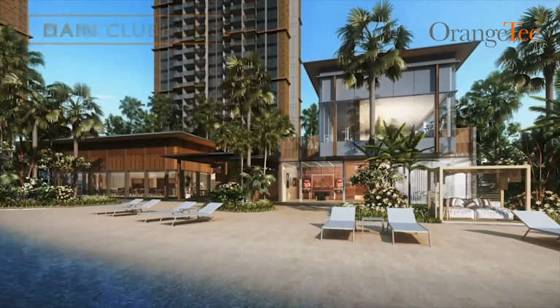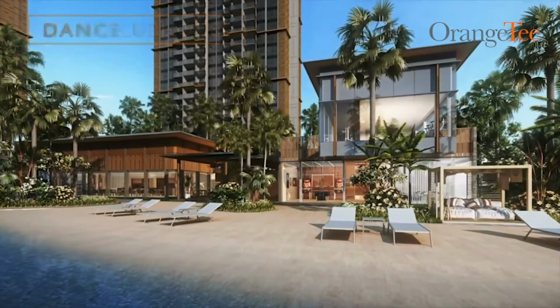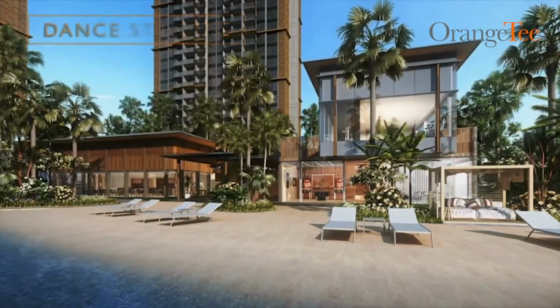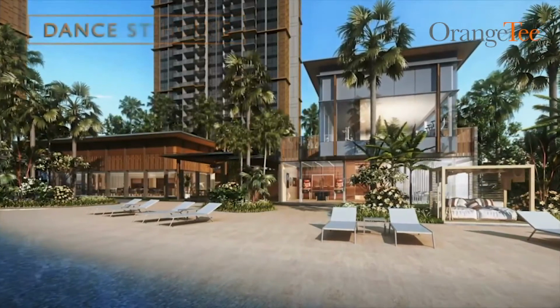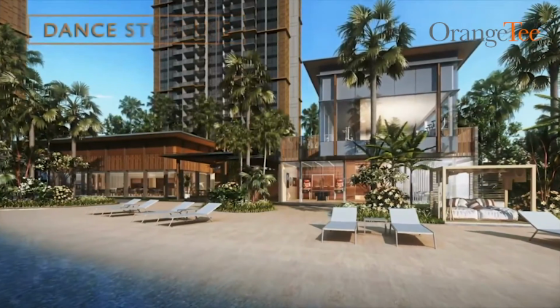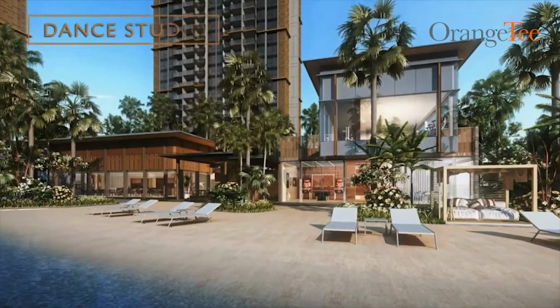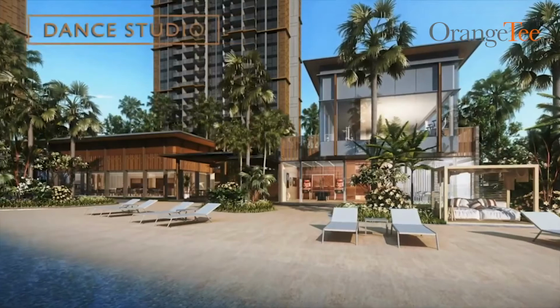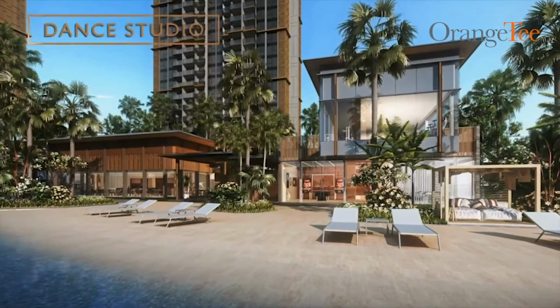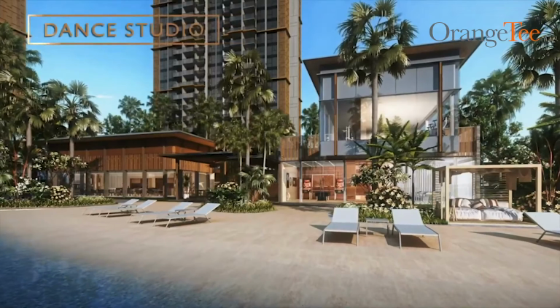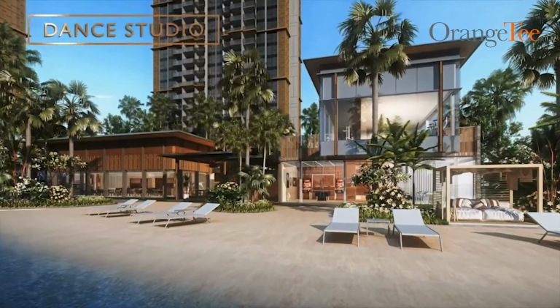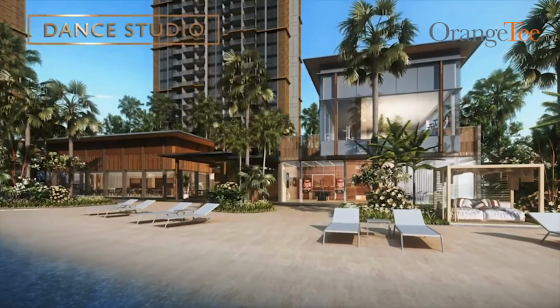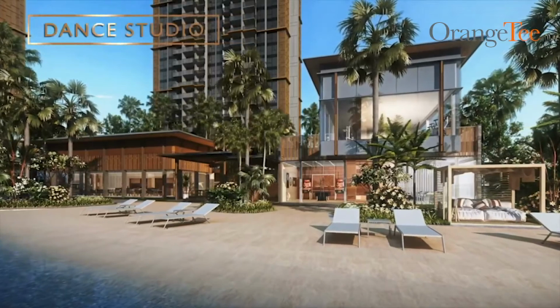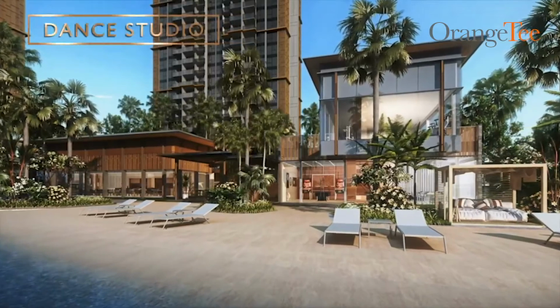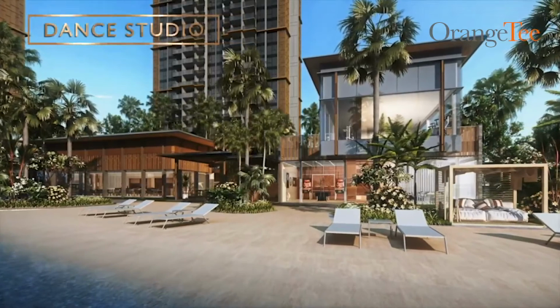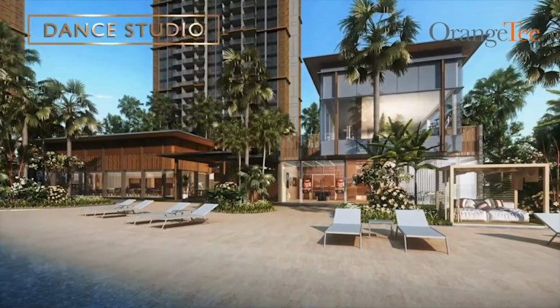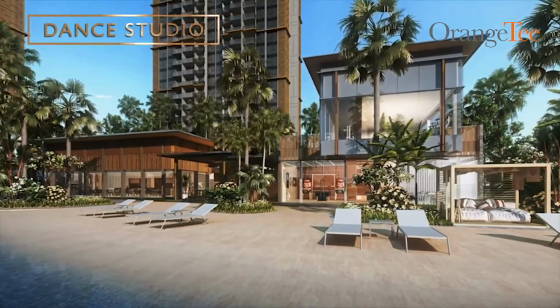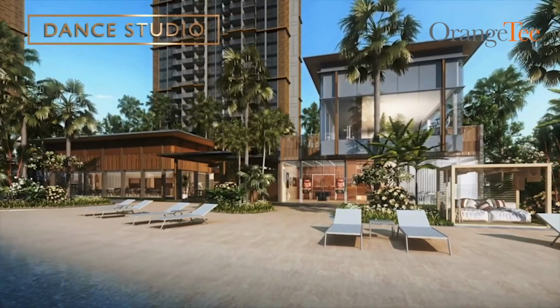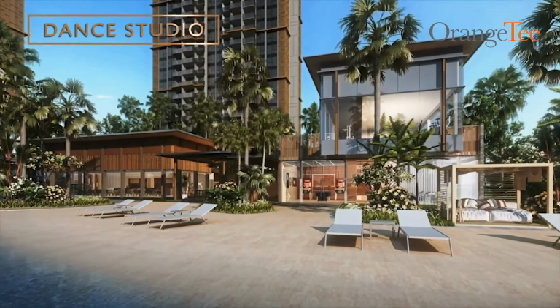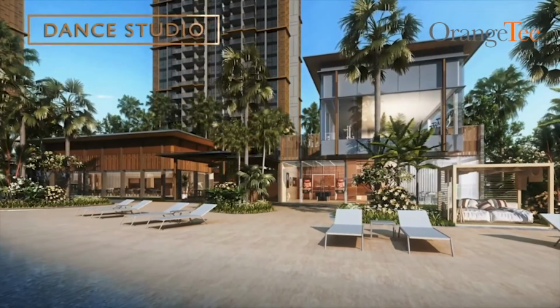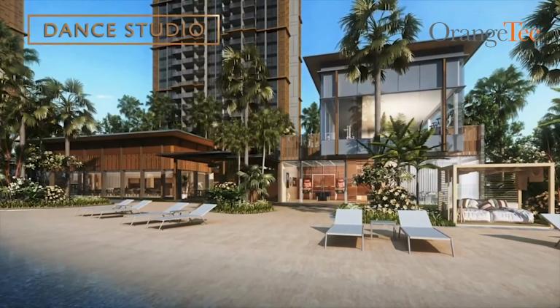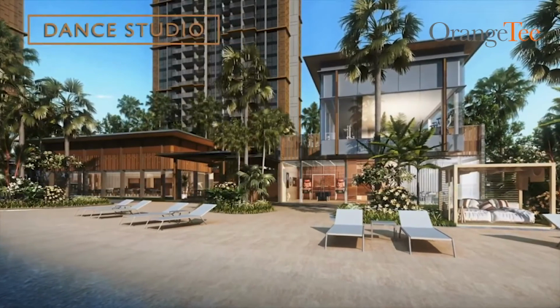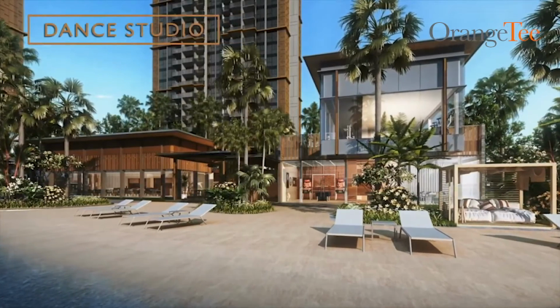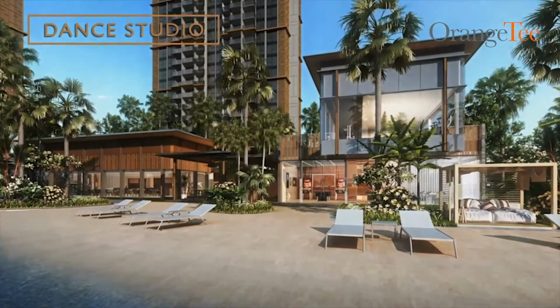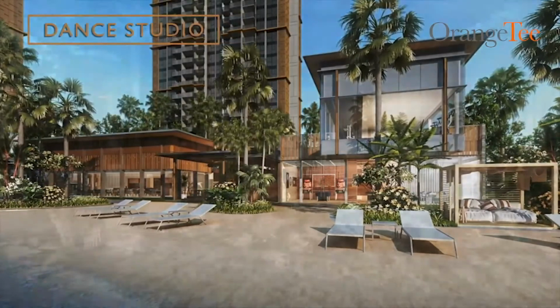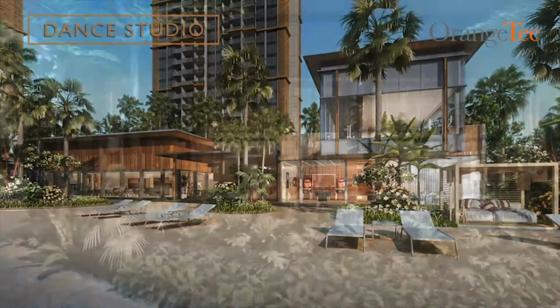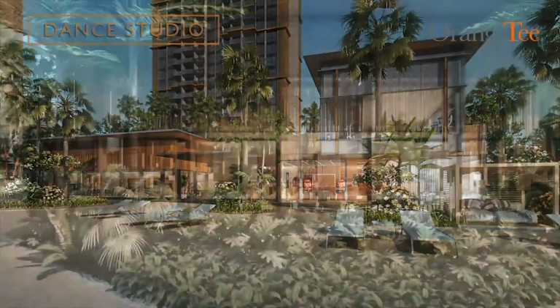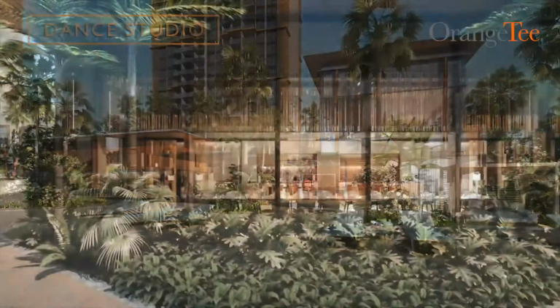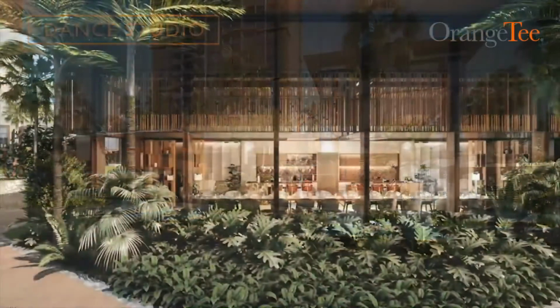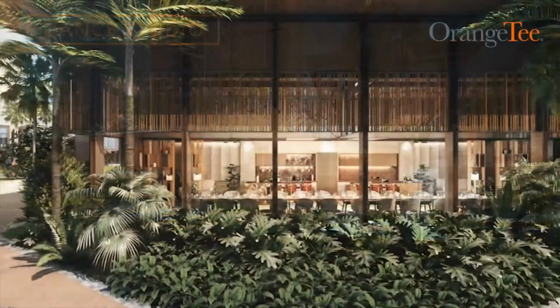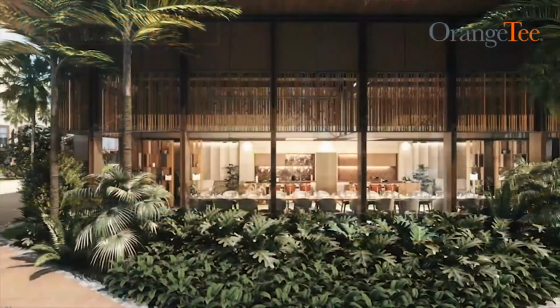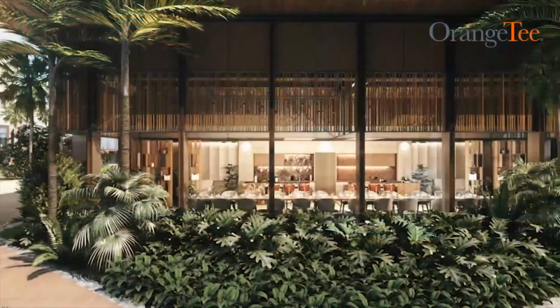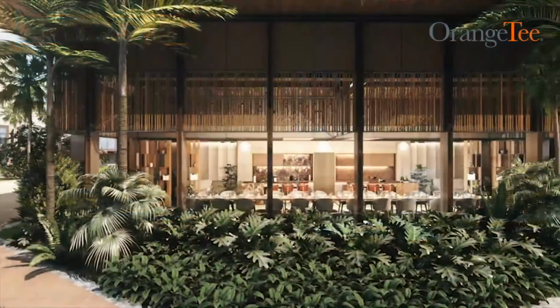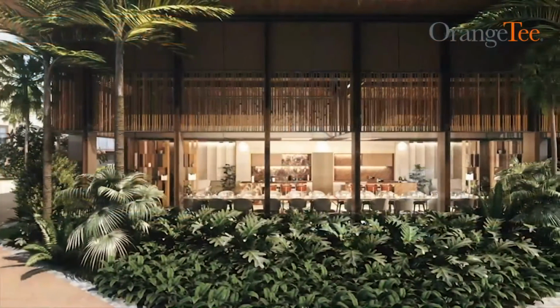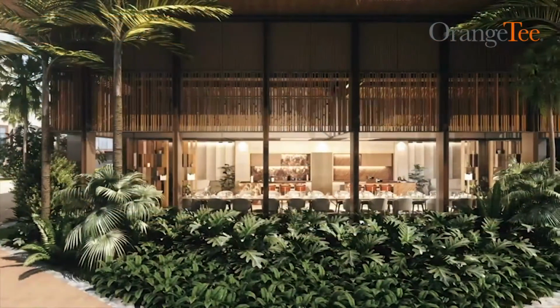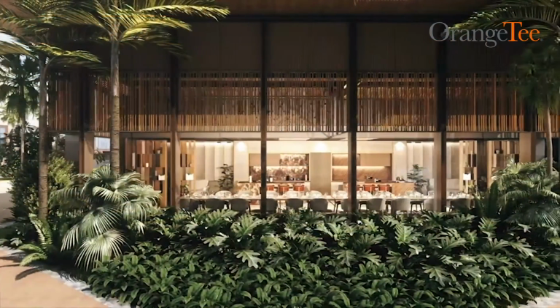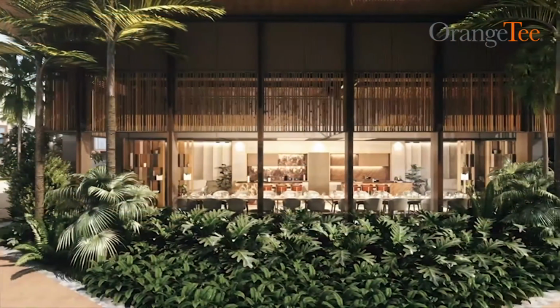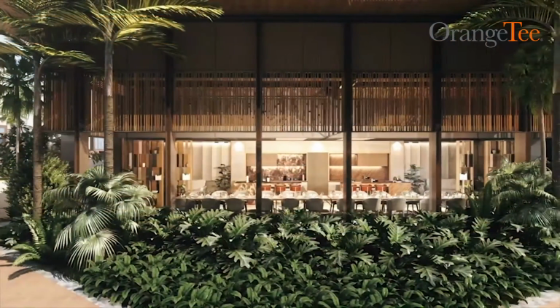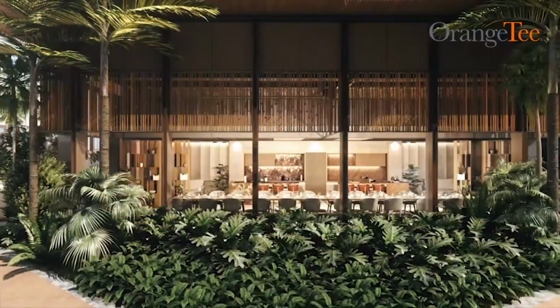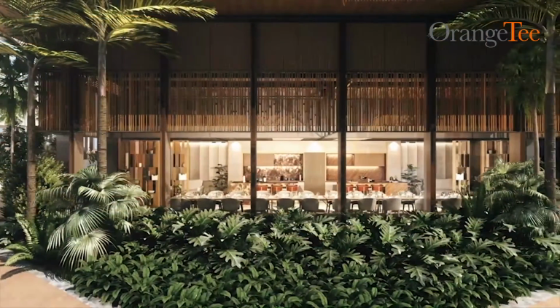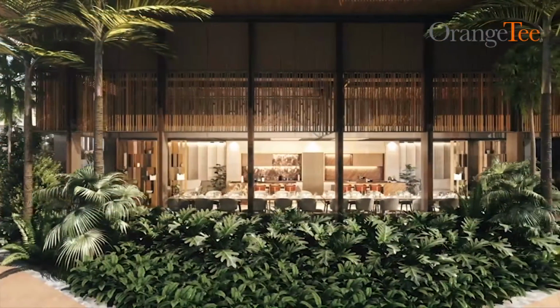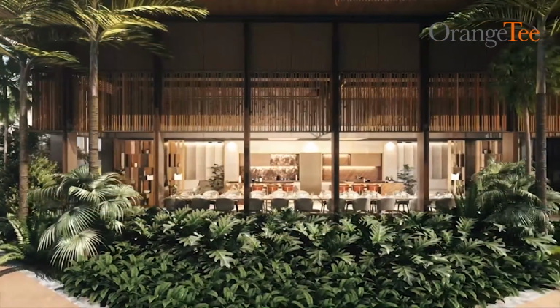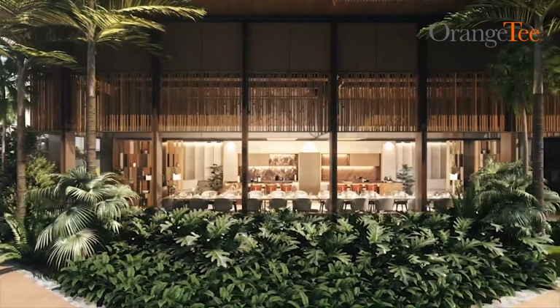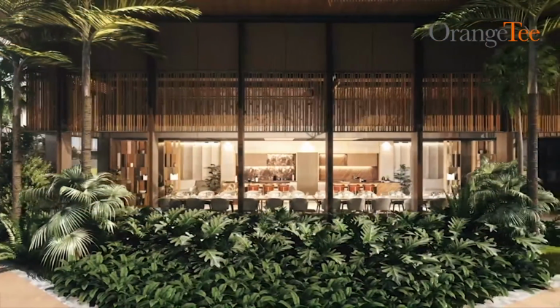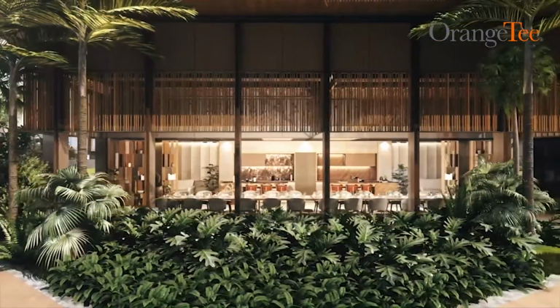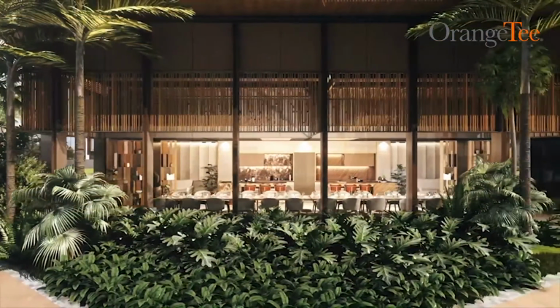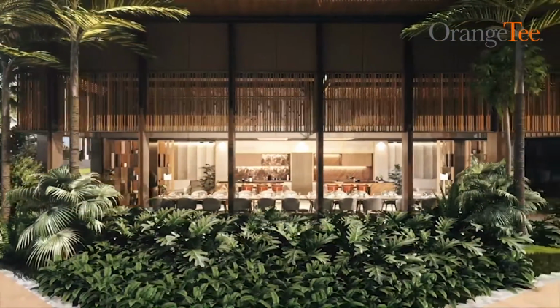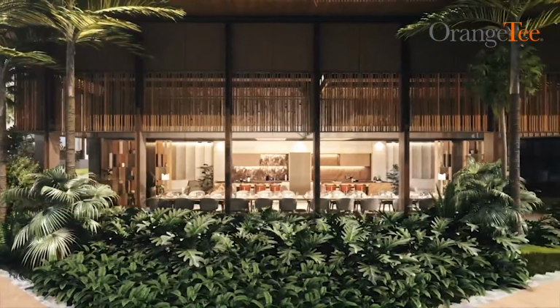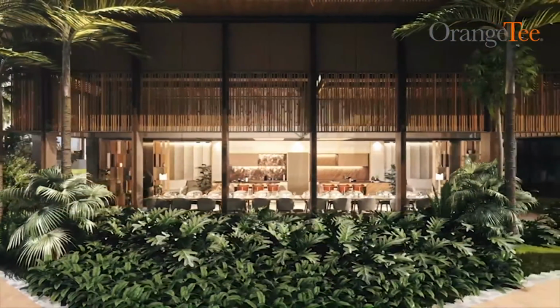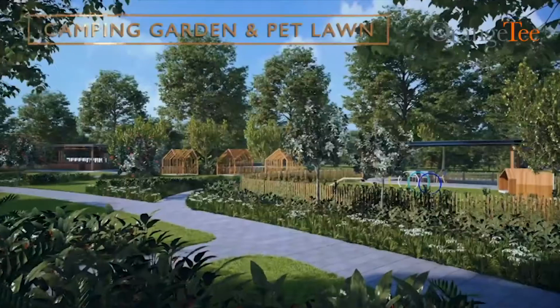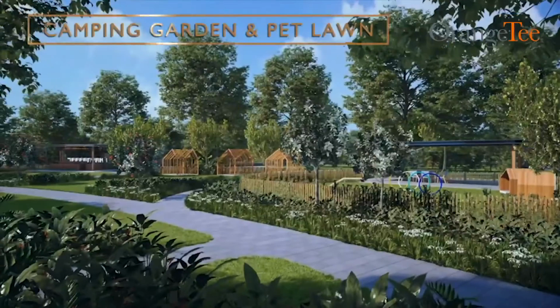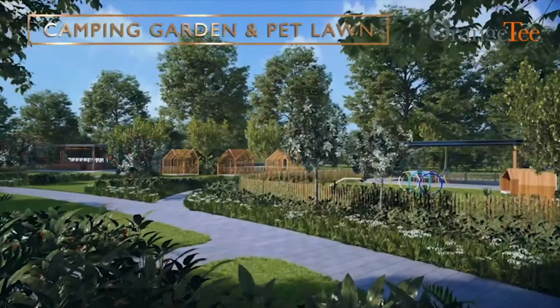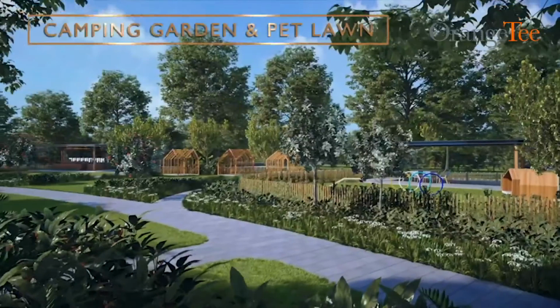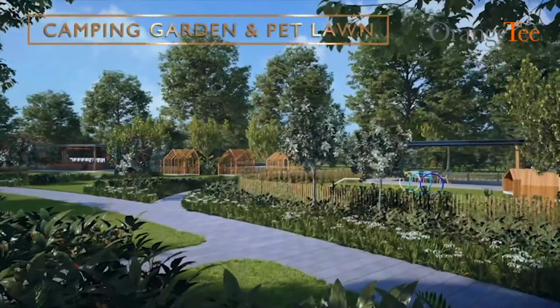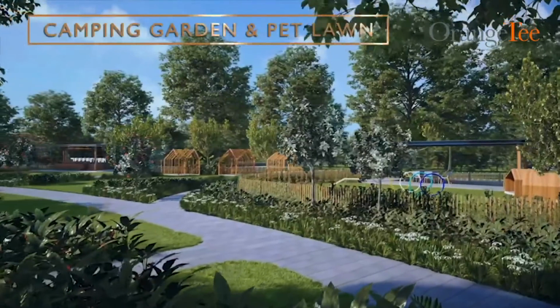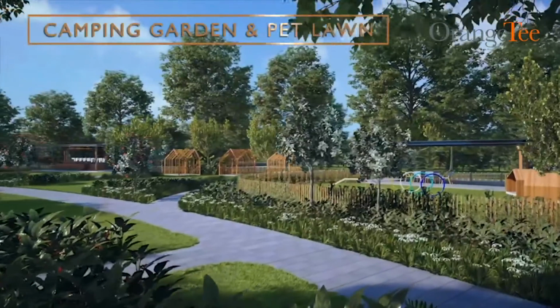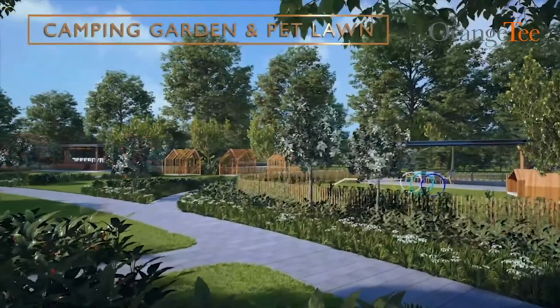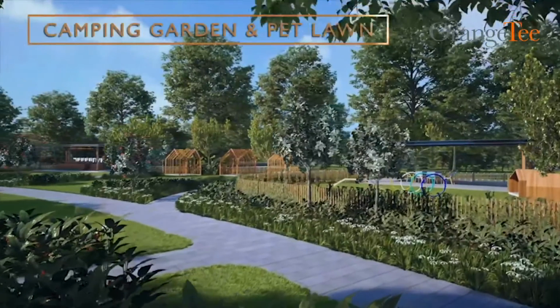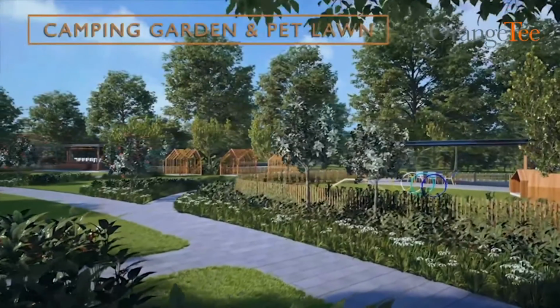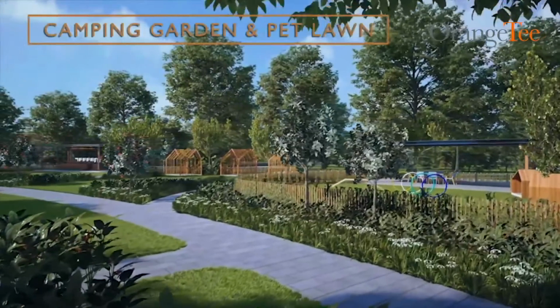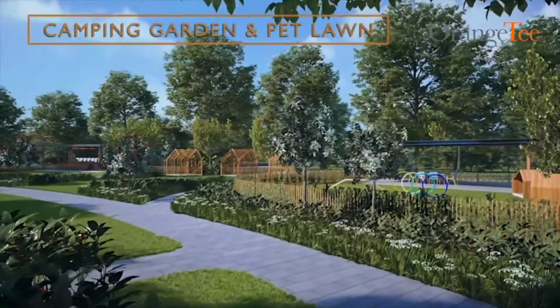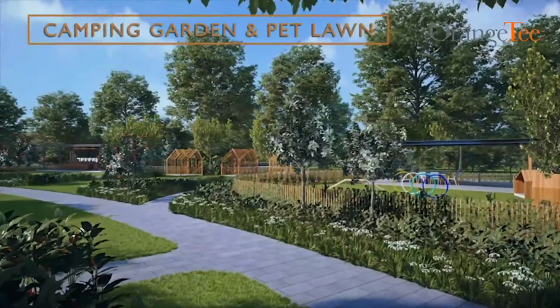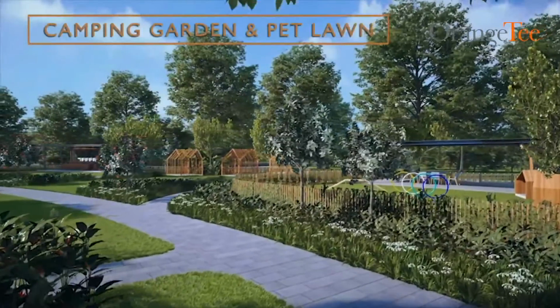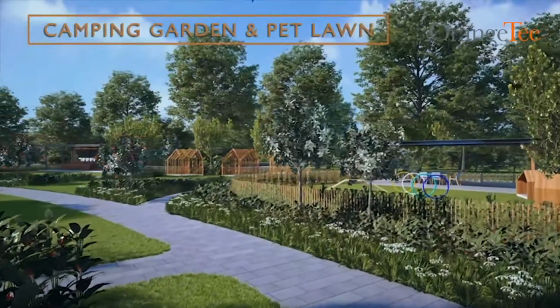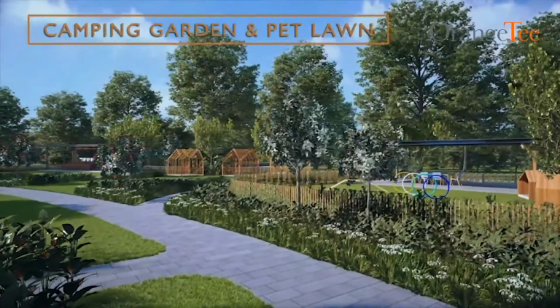The development also comes with a private gym, dance studios, multi-purpose entertainment rooms, tennis courts and a camping garden.